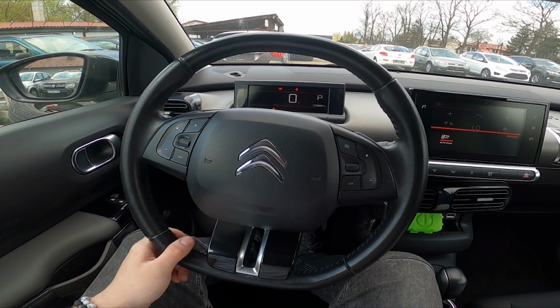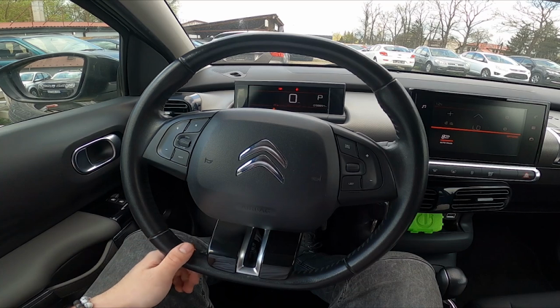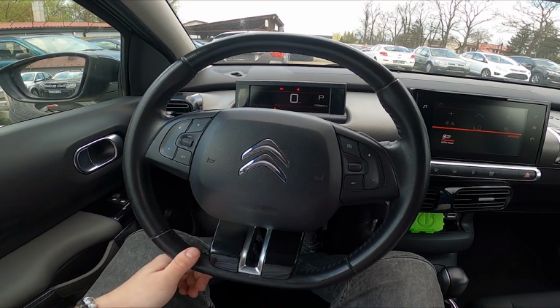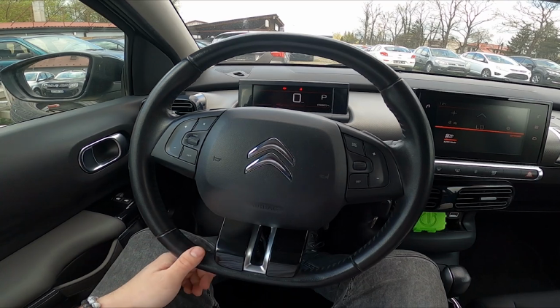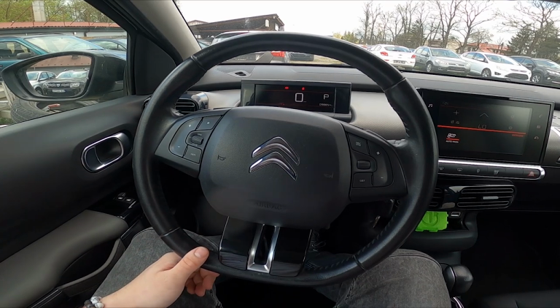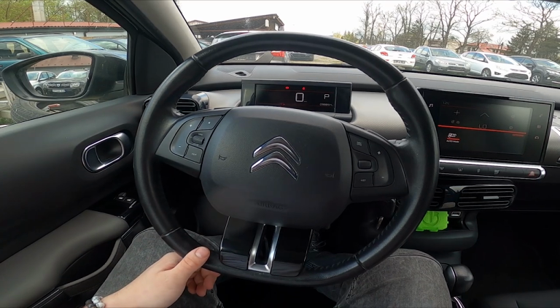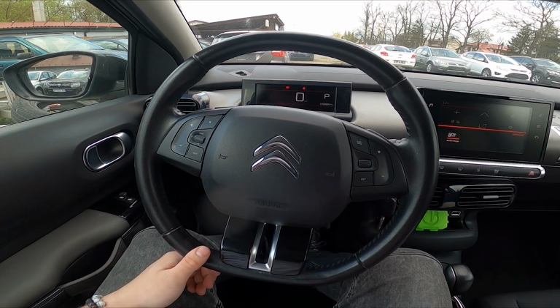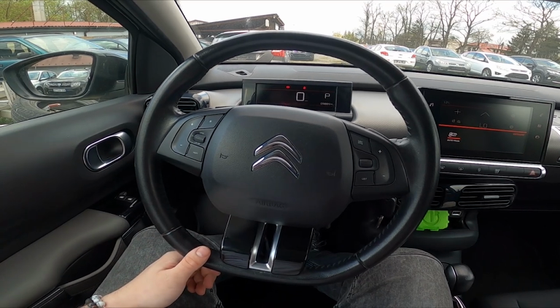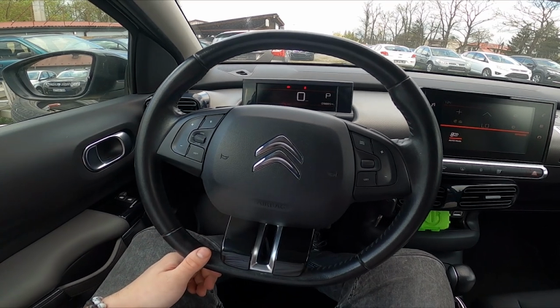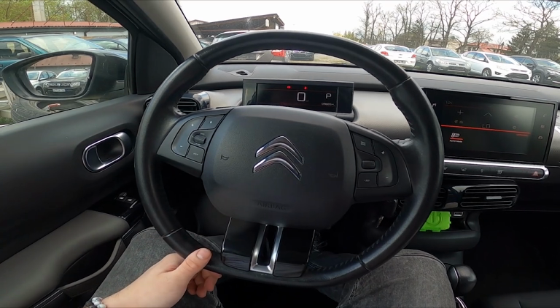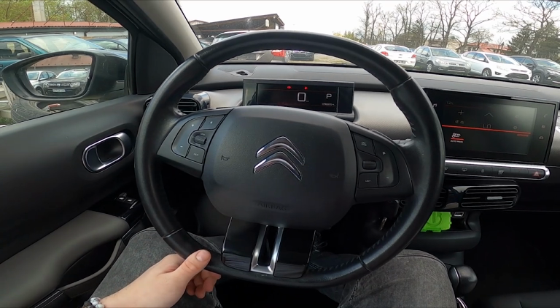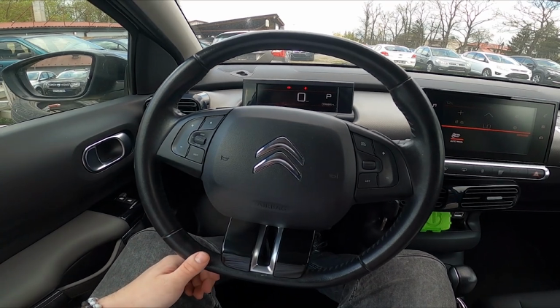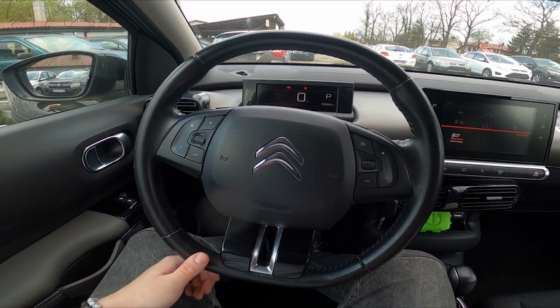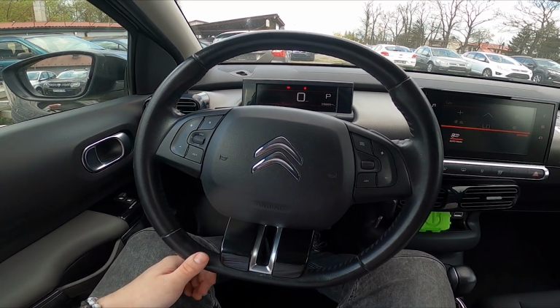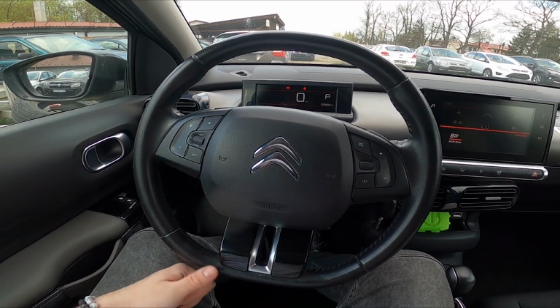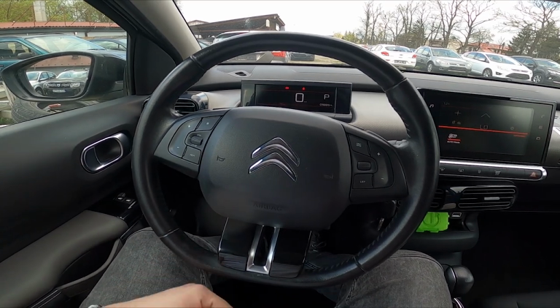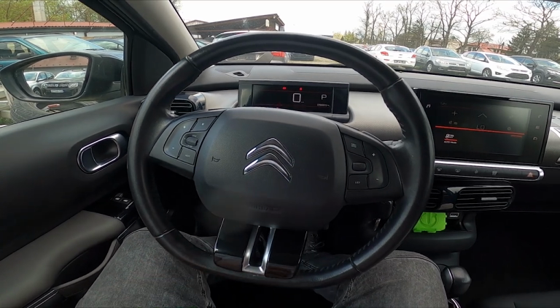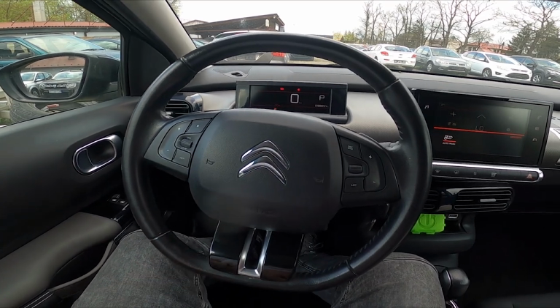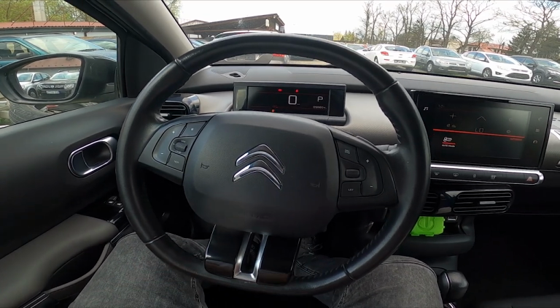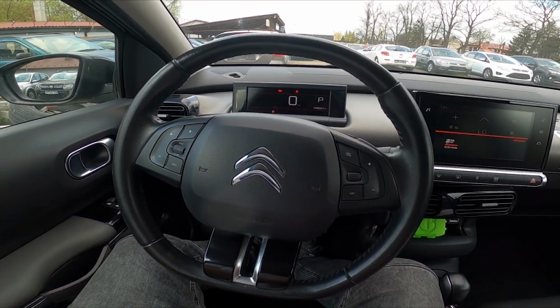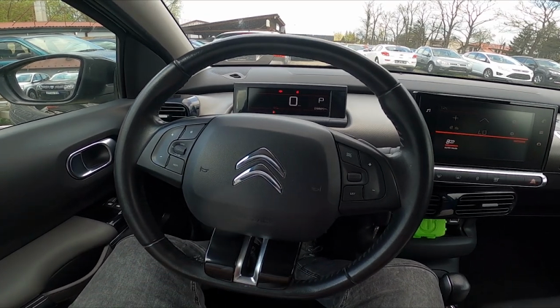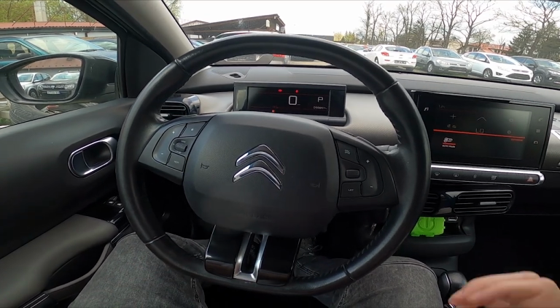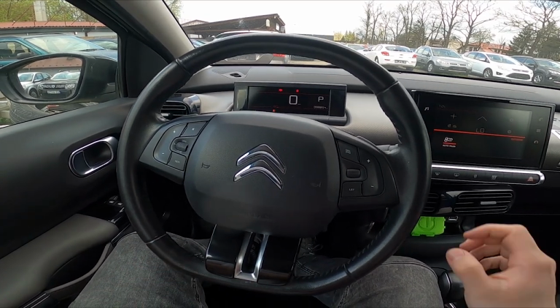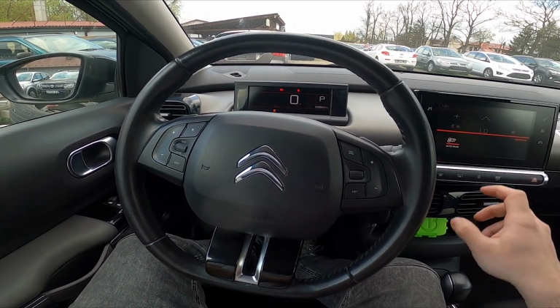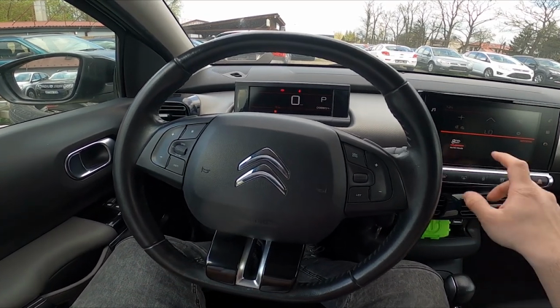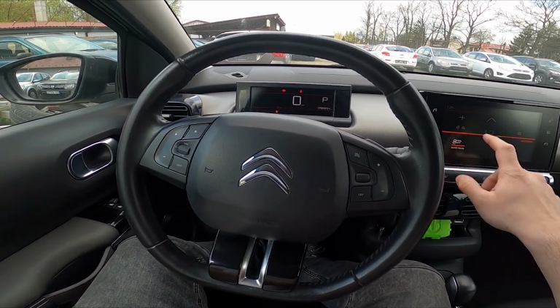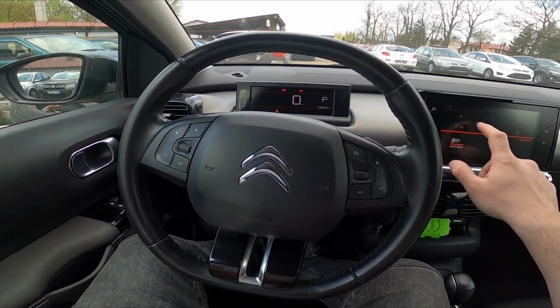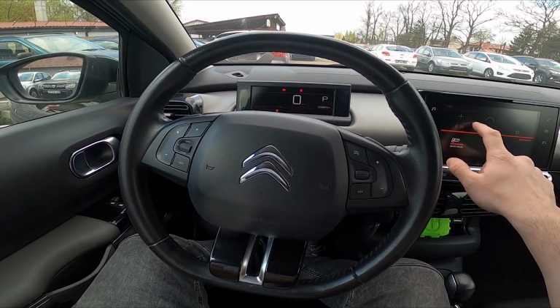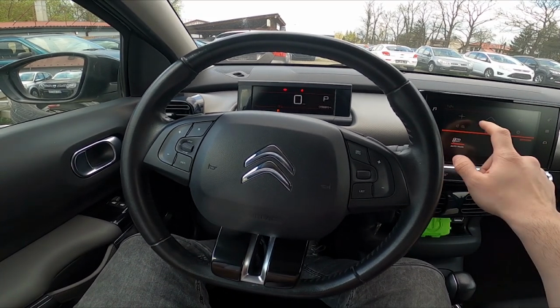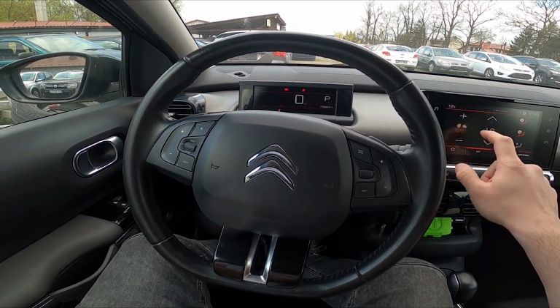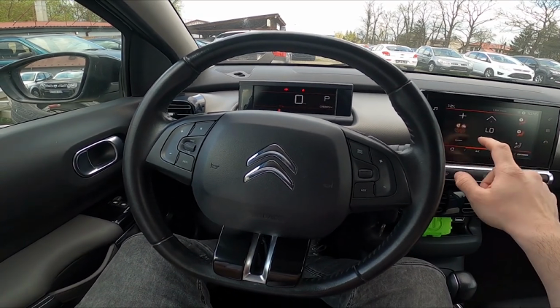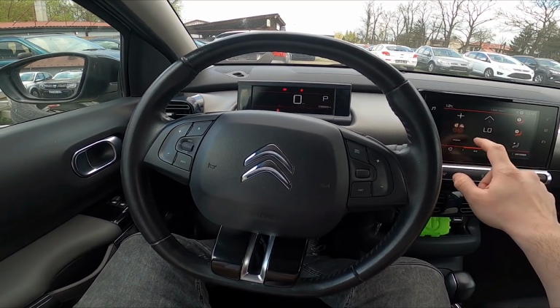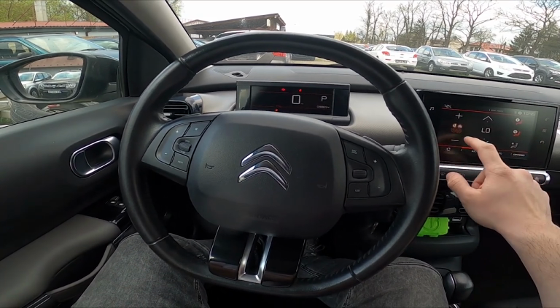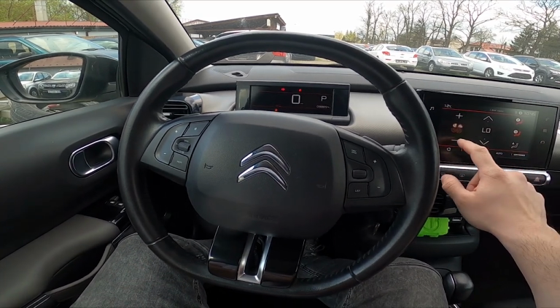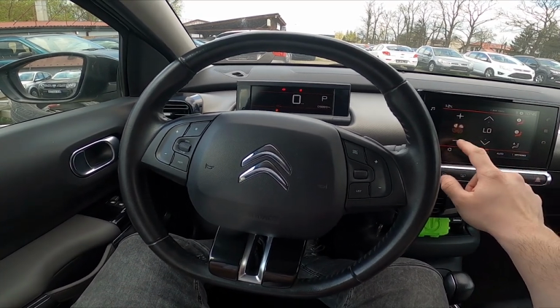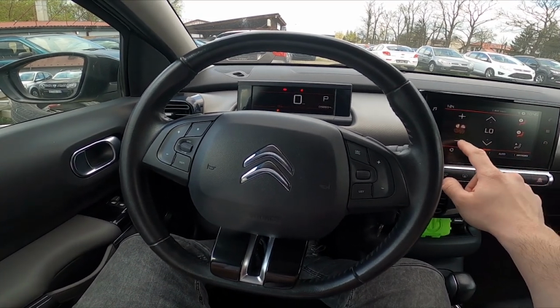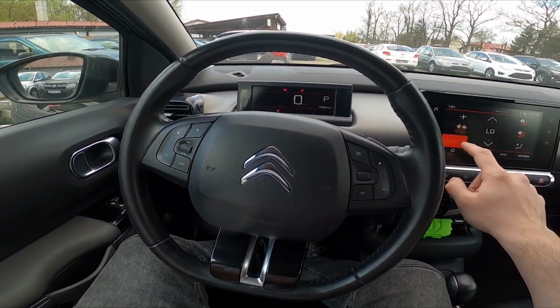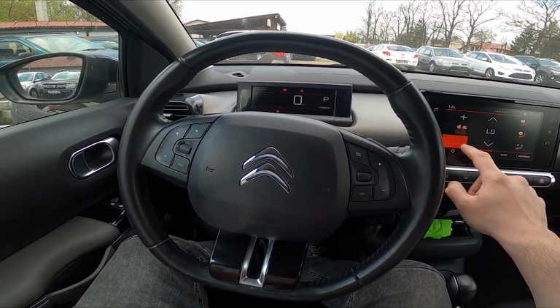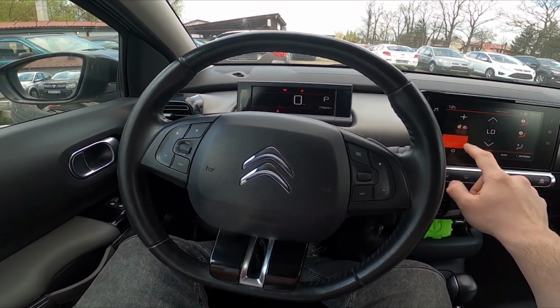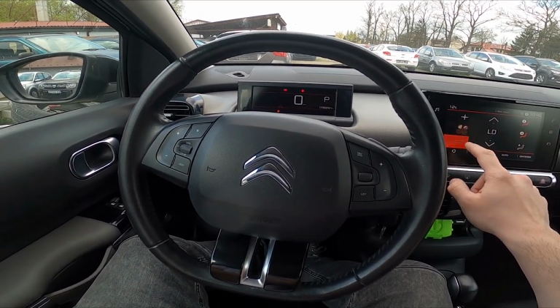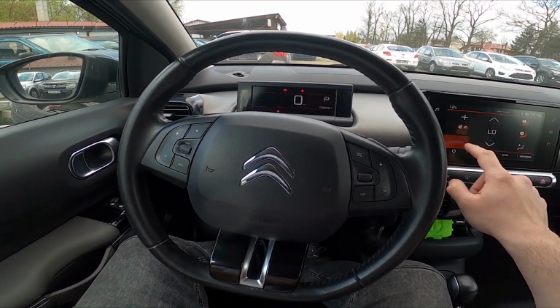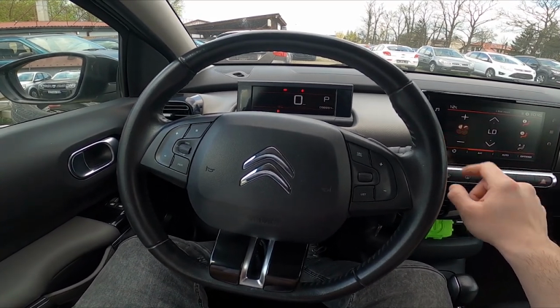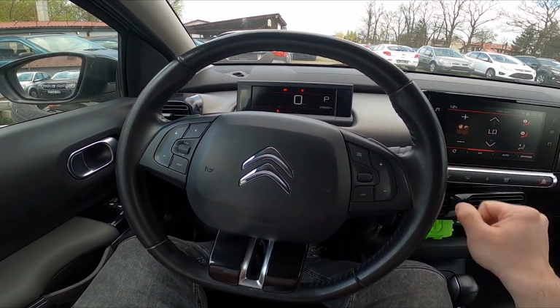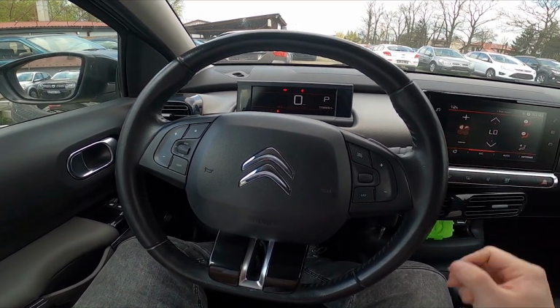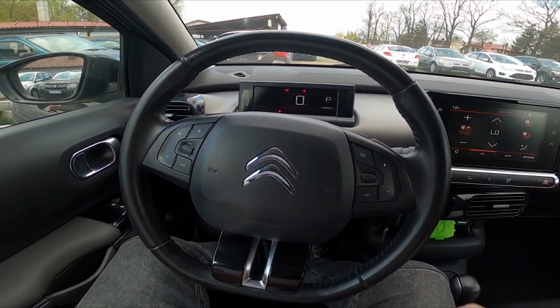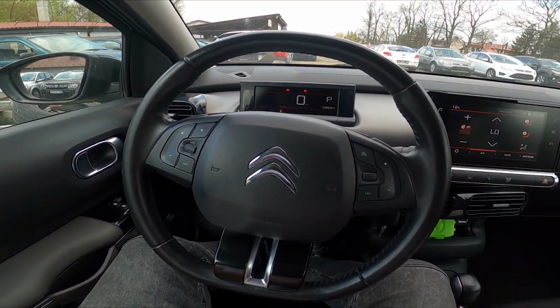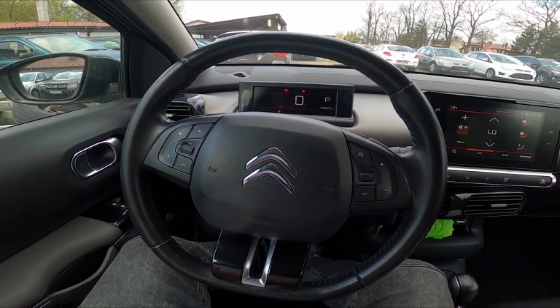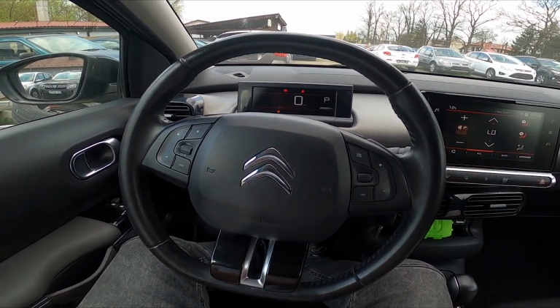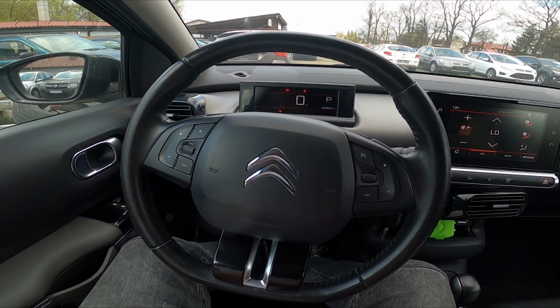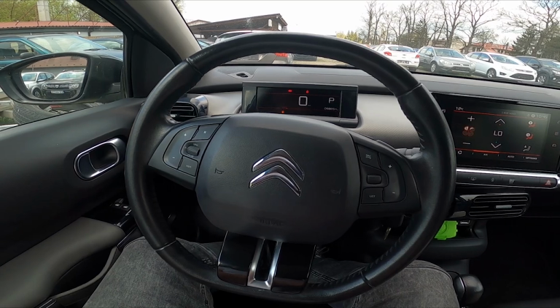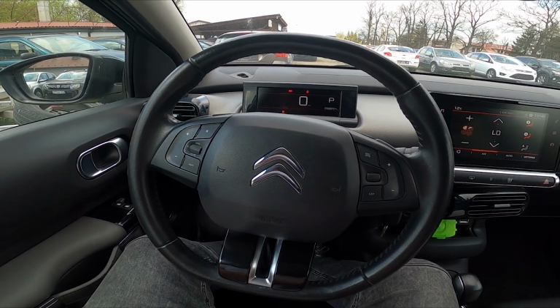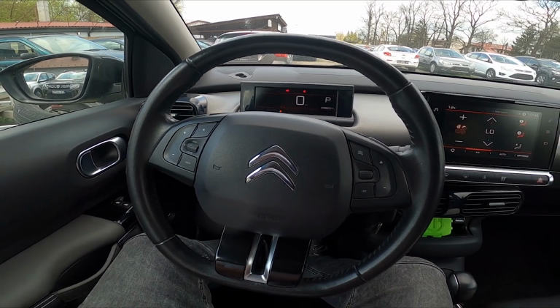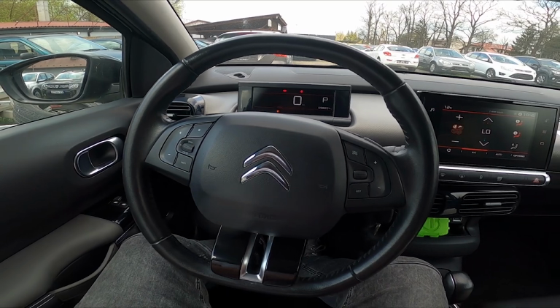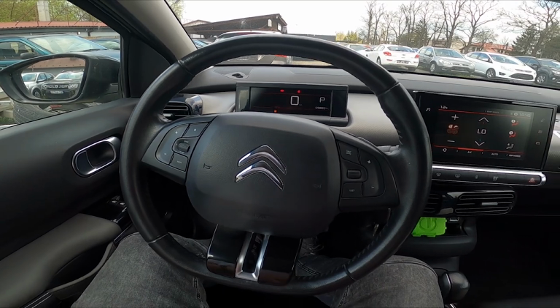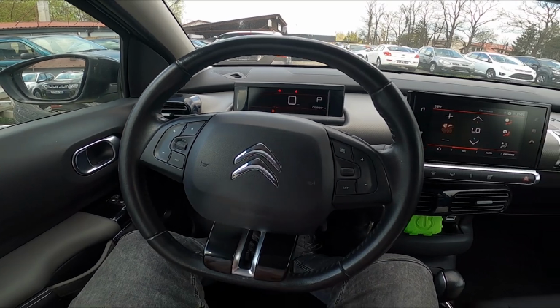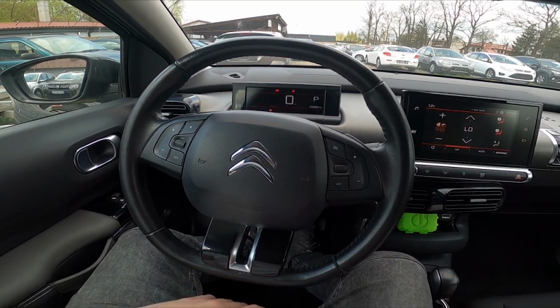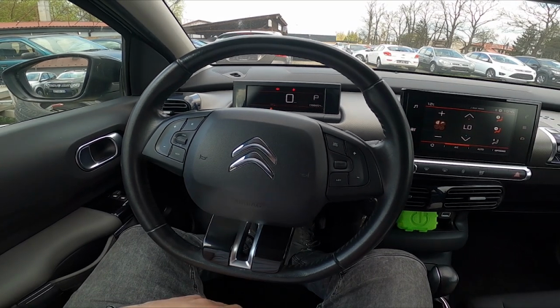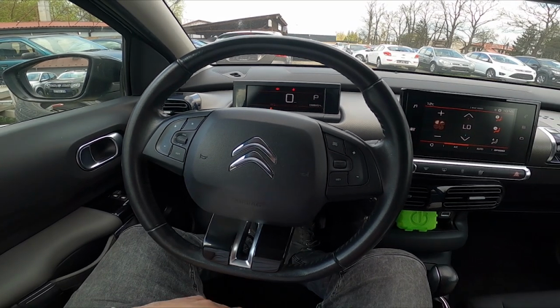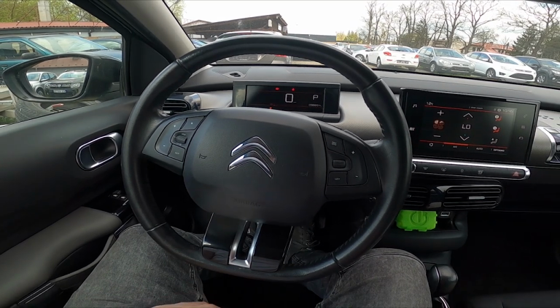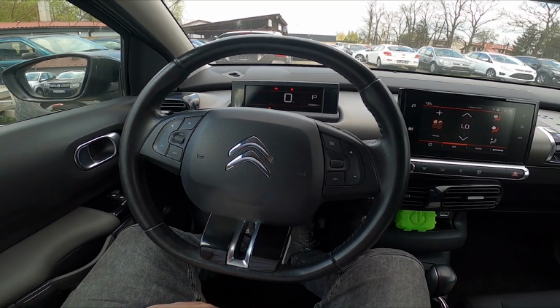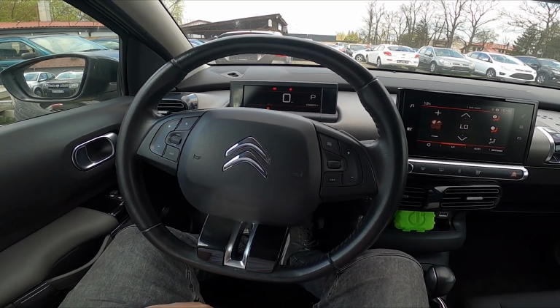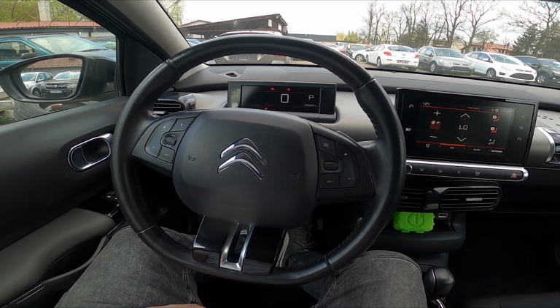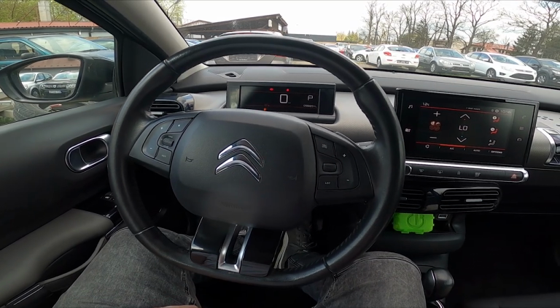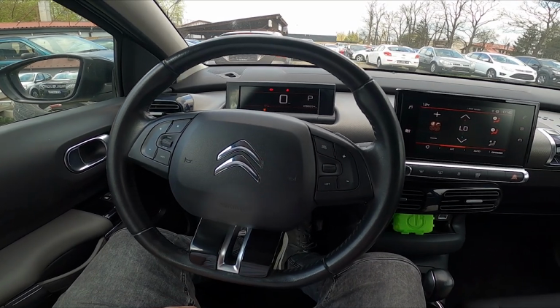Hello, today I'm in a Citroën C4 Cactus. In this video I'll show you how to adjust the side mirrors position.